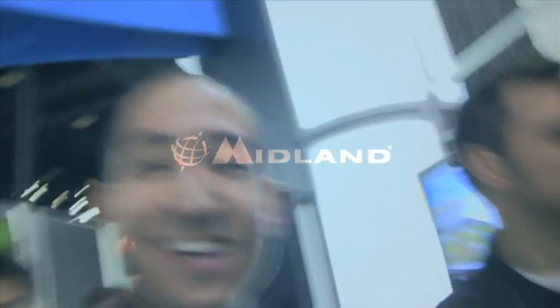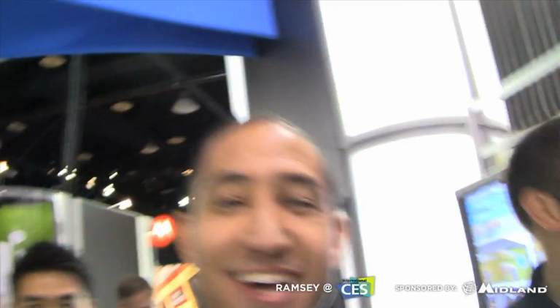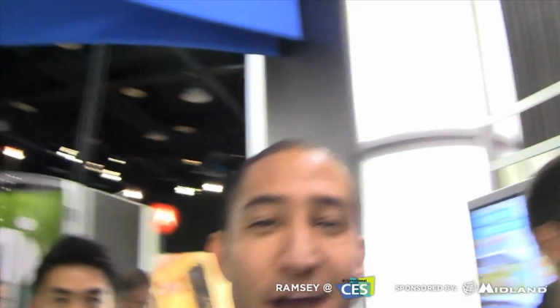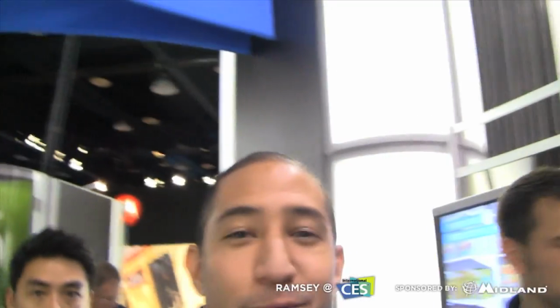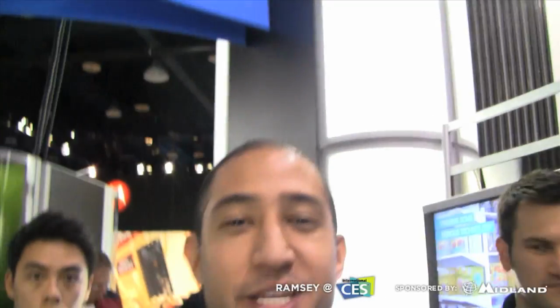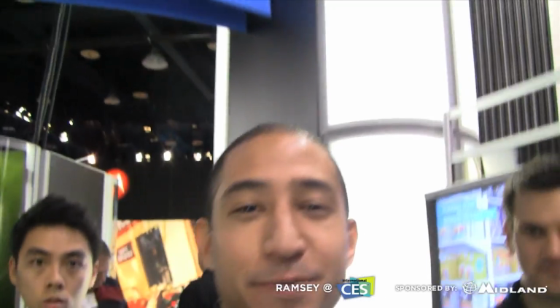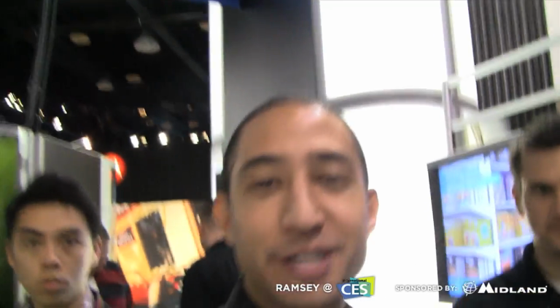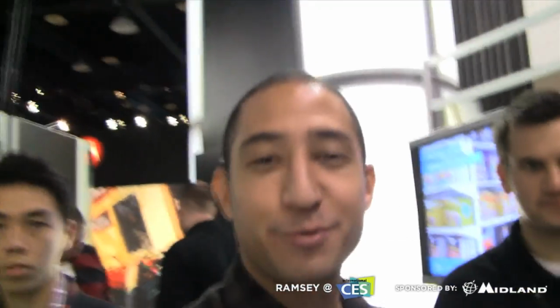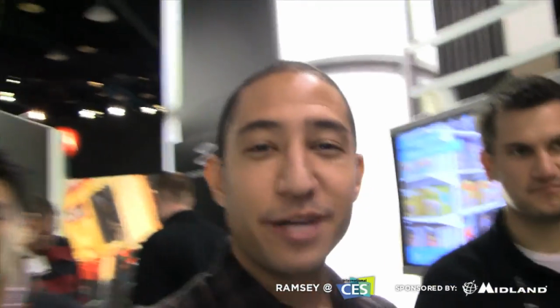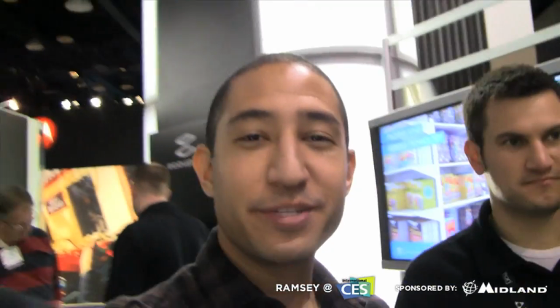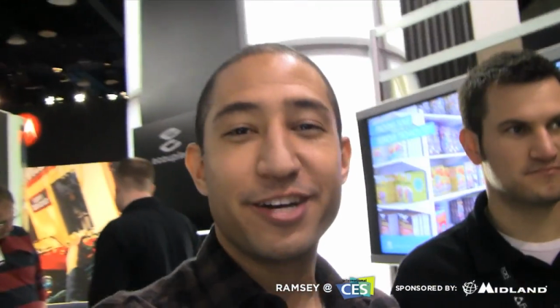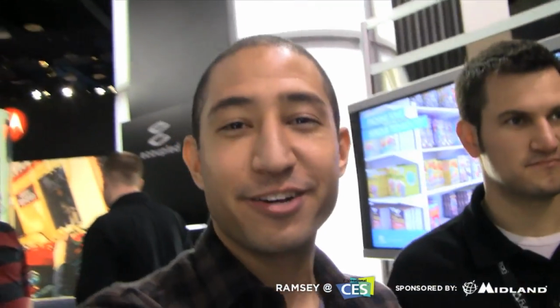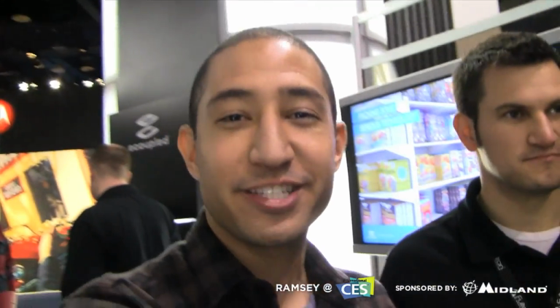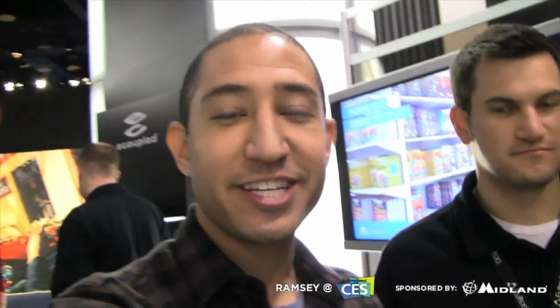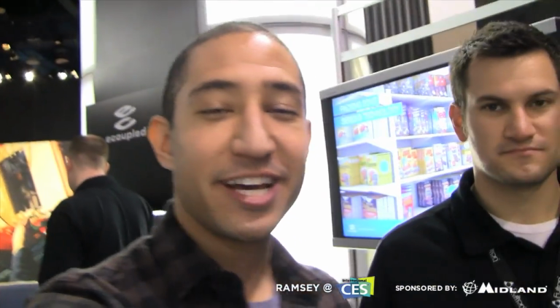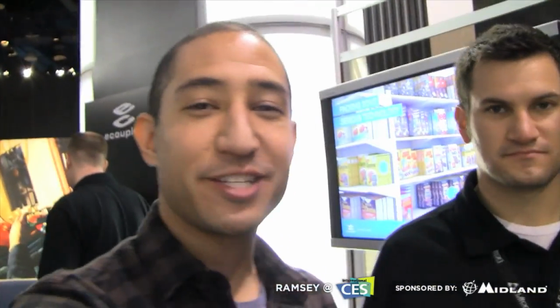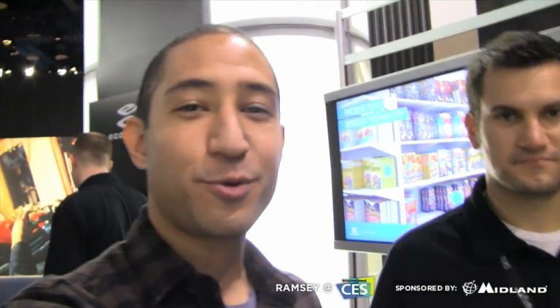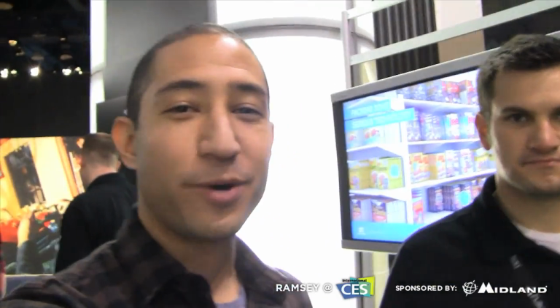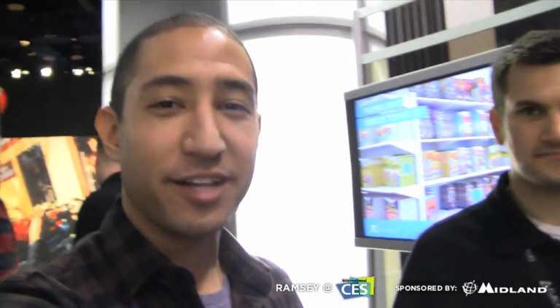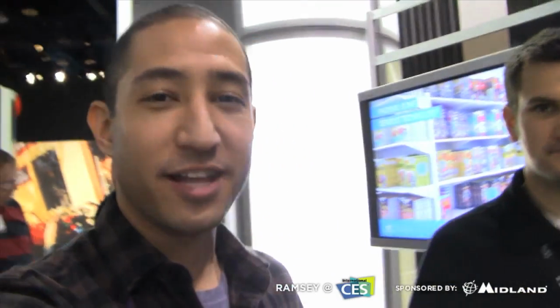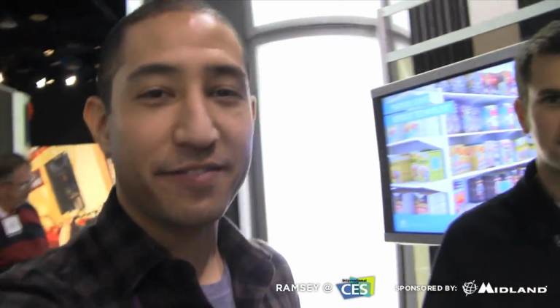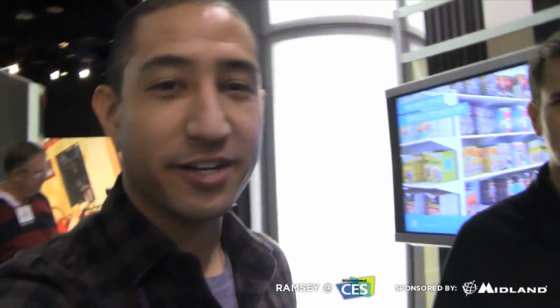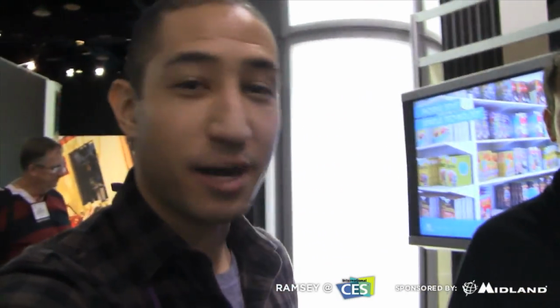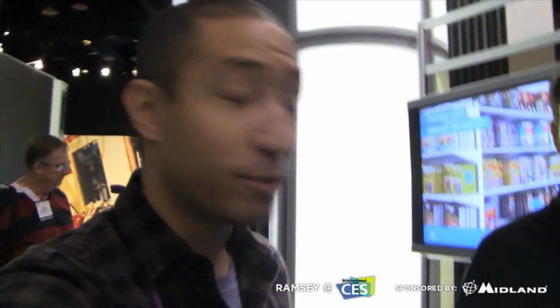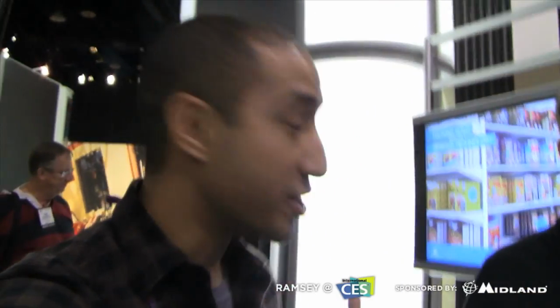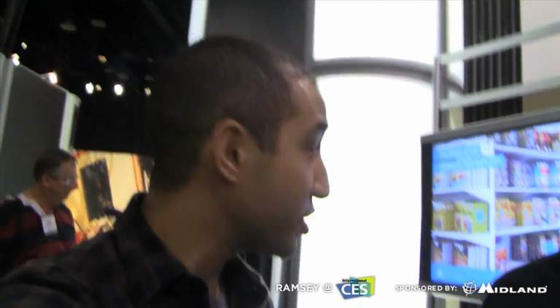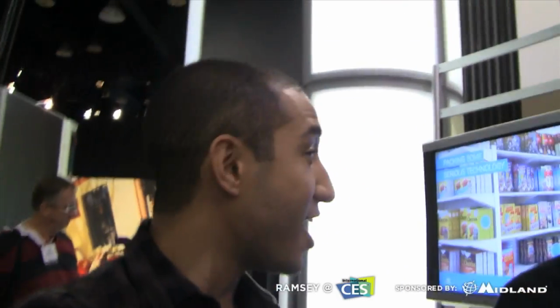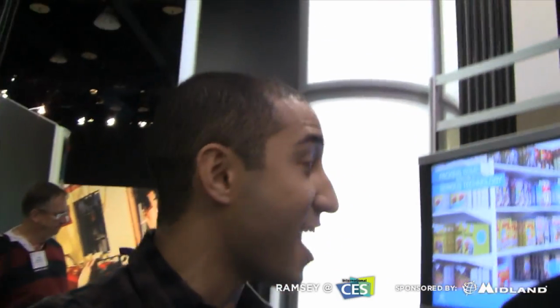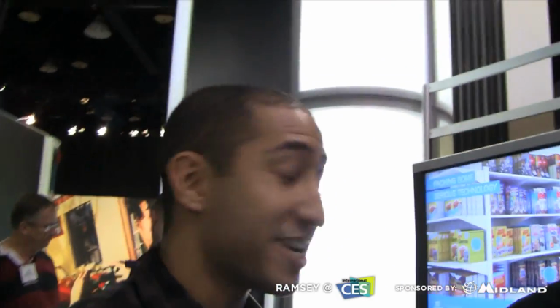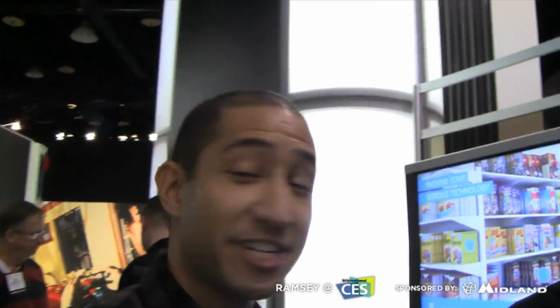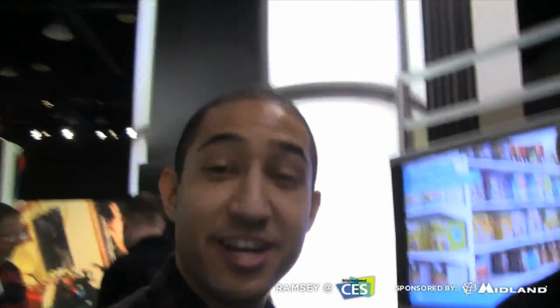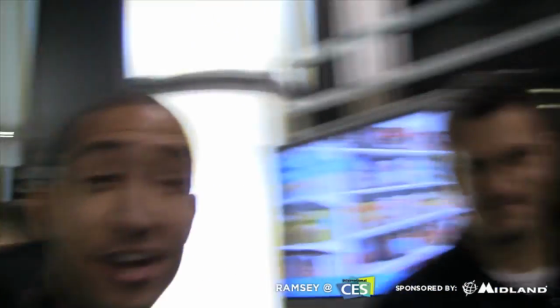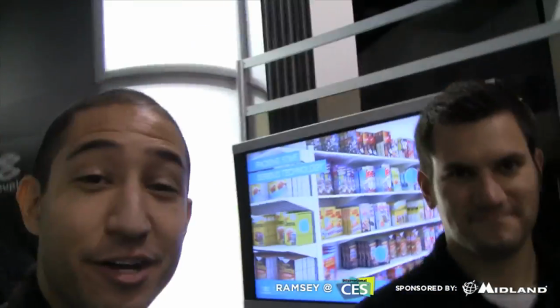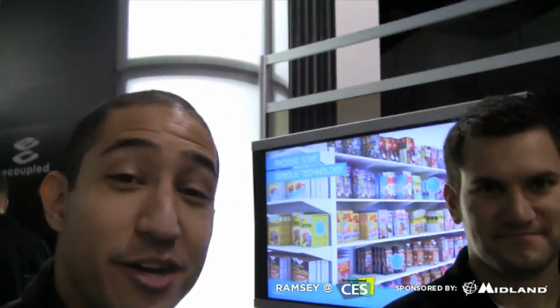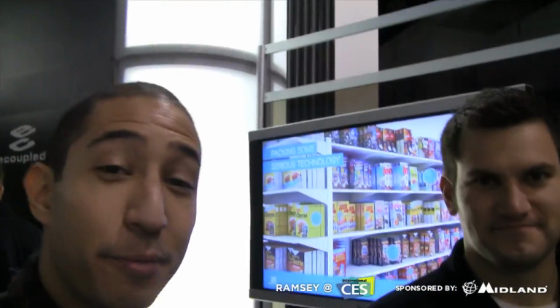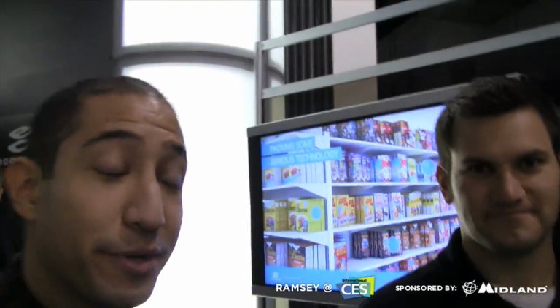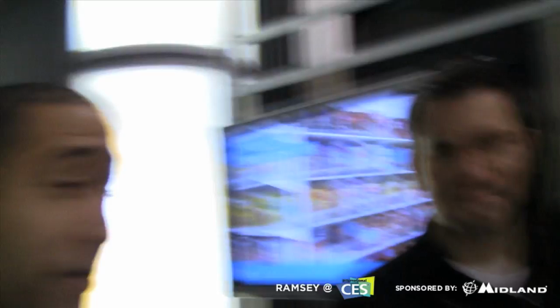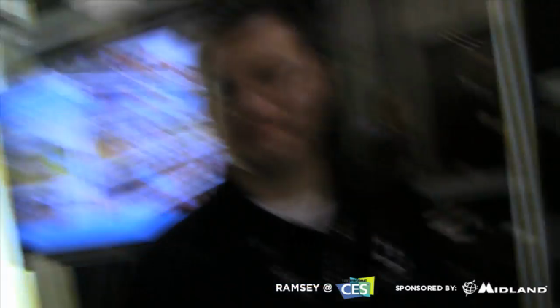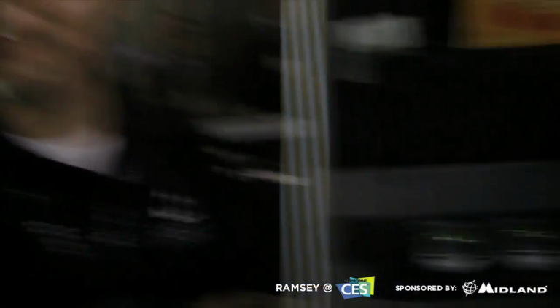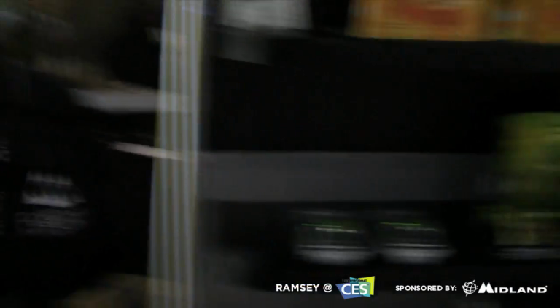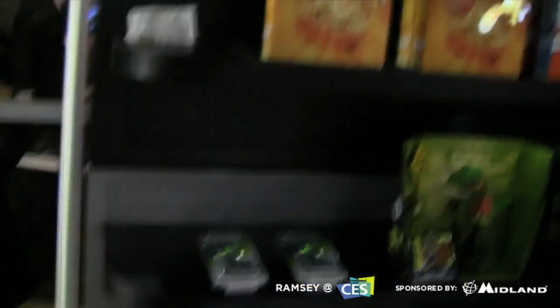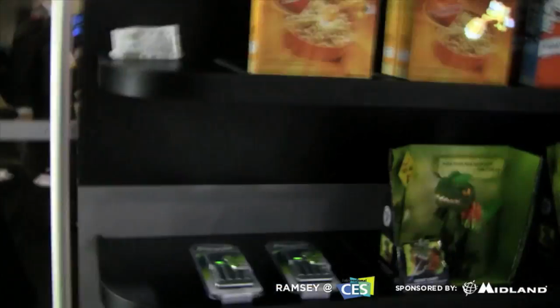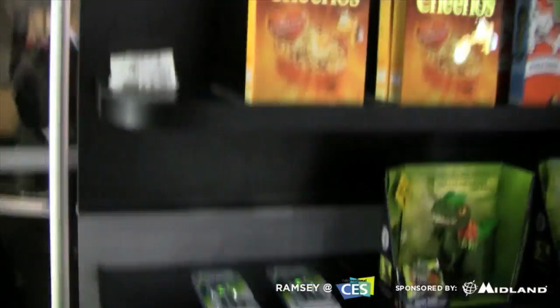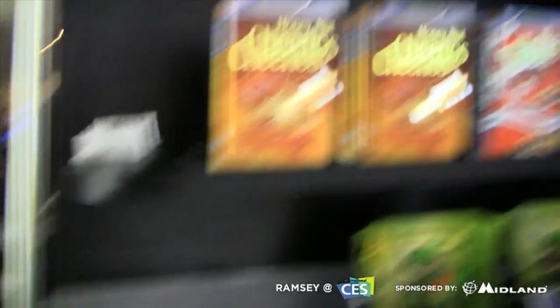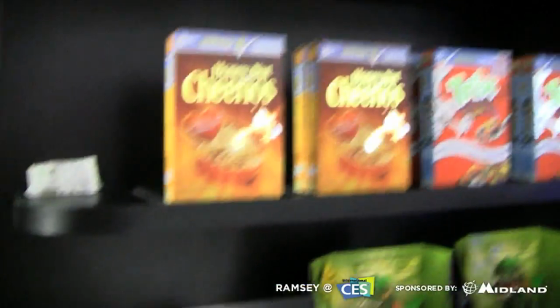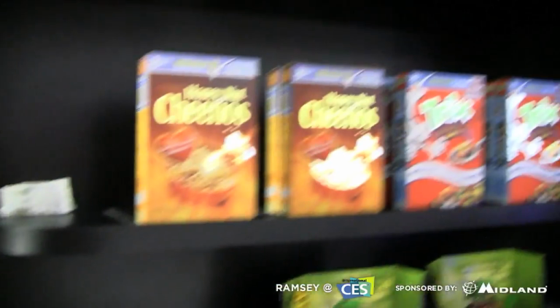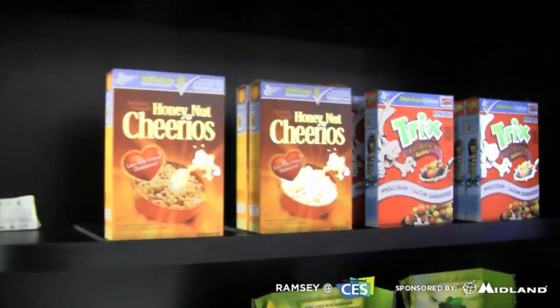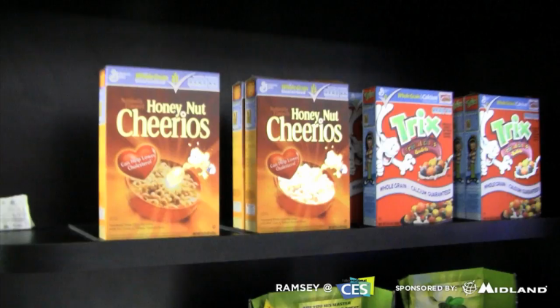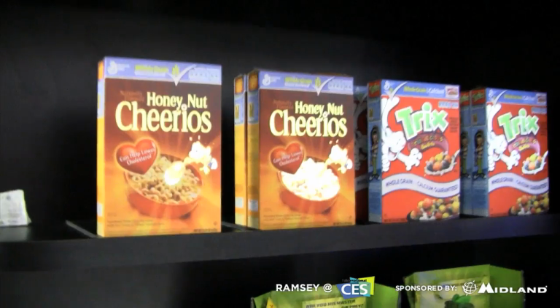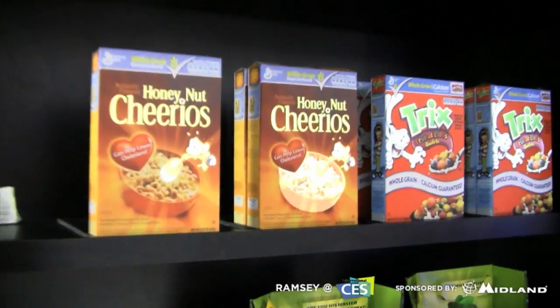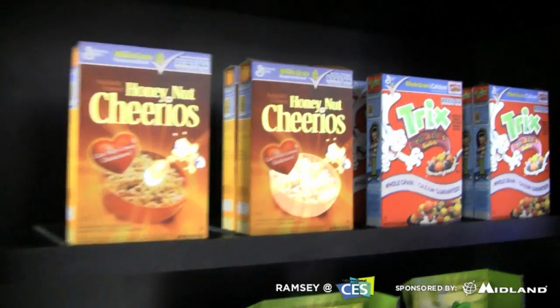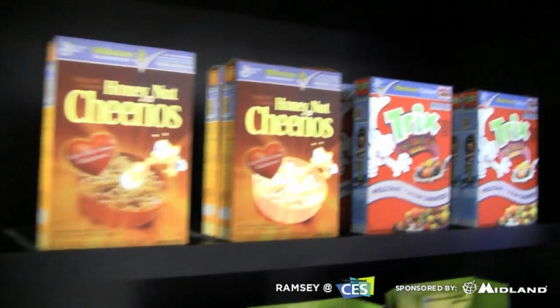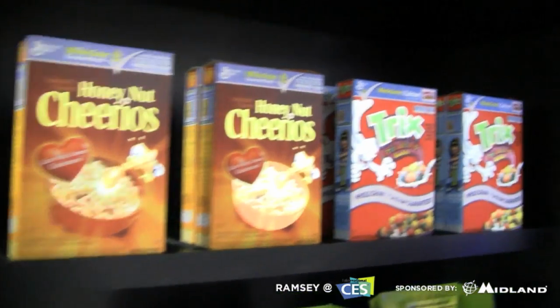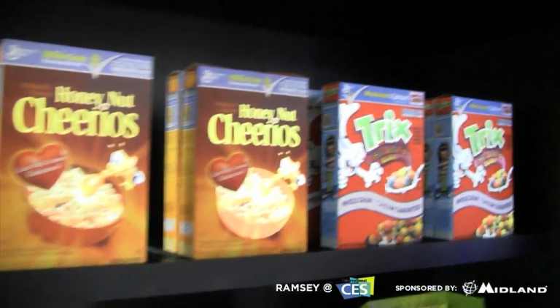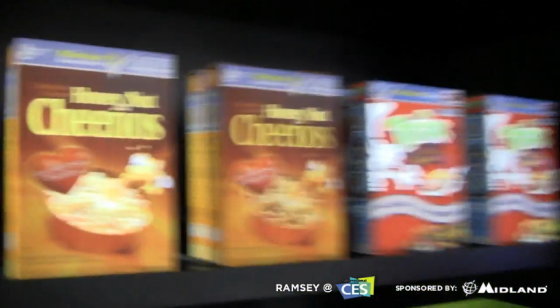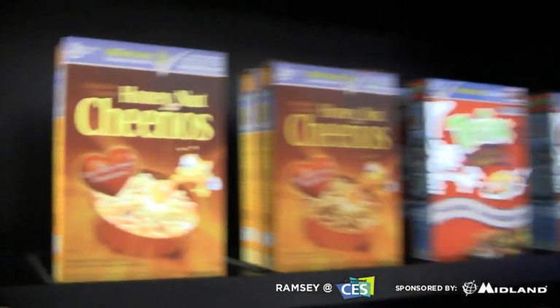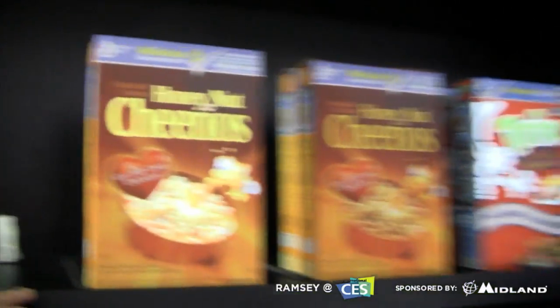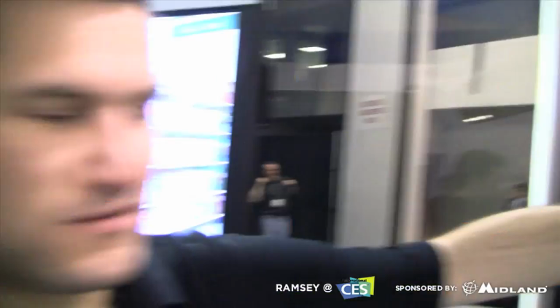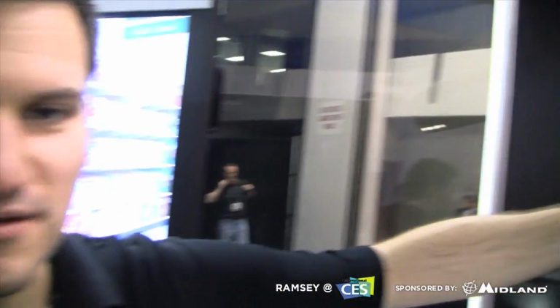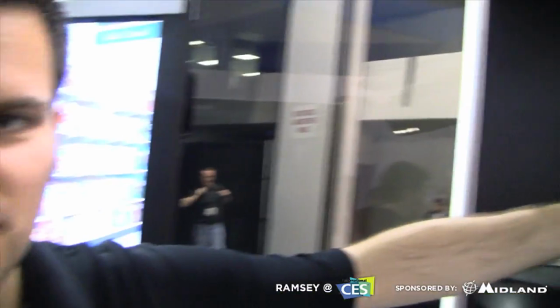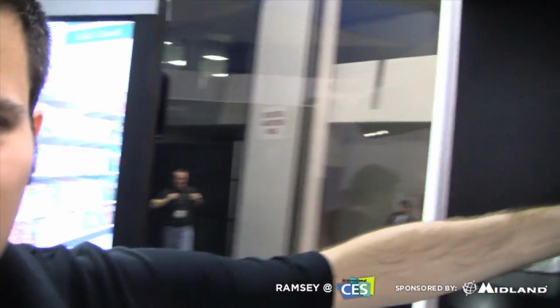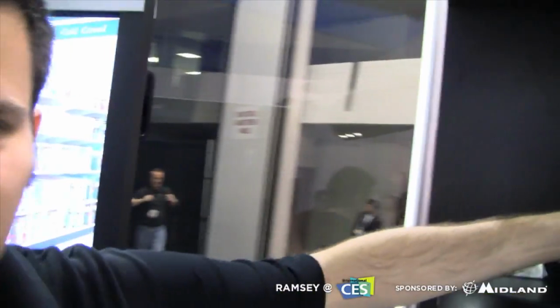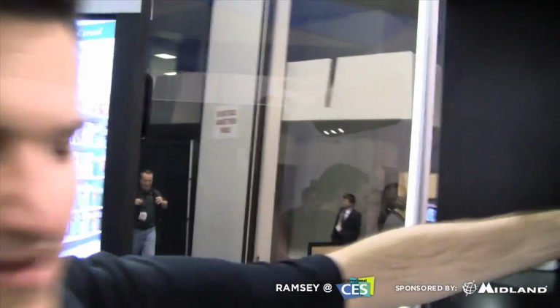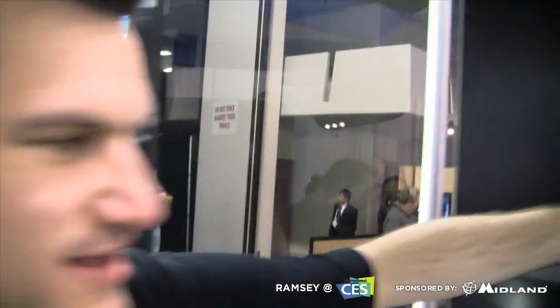Hey, what's up guys? Ramsey here at CES 2011. I'm with Josh. Couldn't help but notice these blinking cereal boxes. What are we looking at?